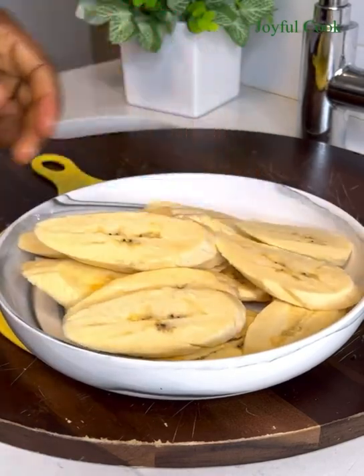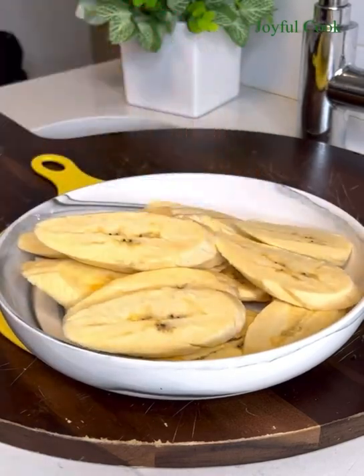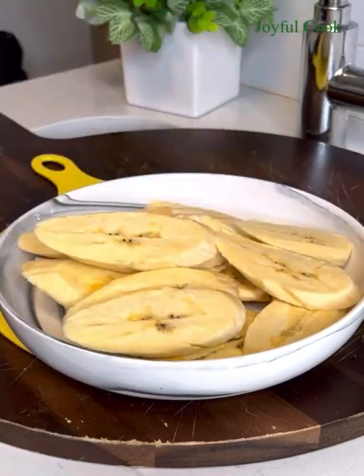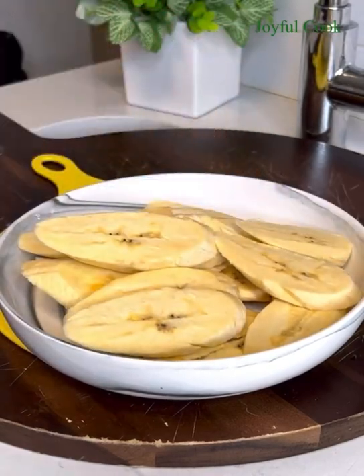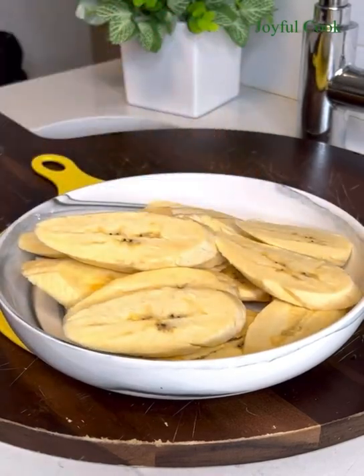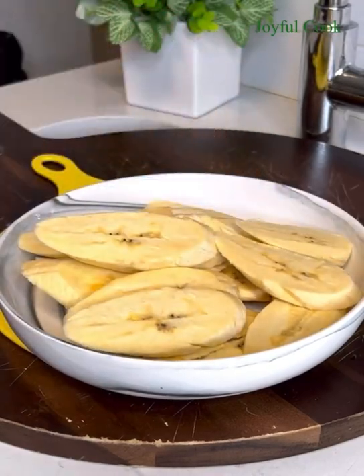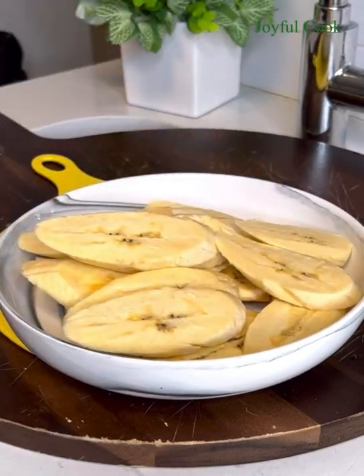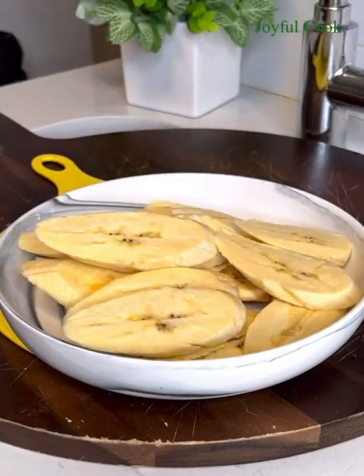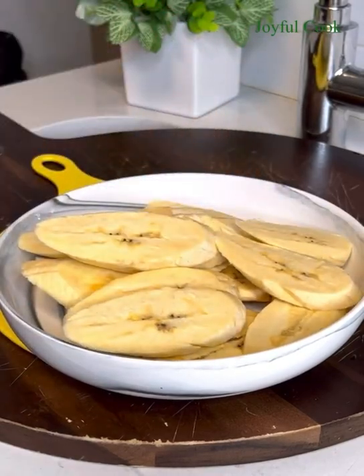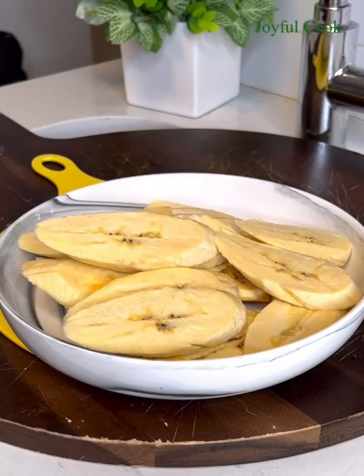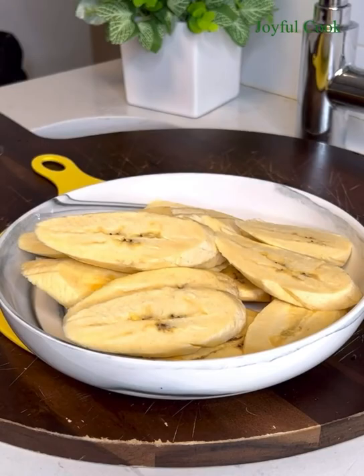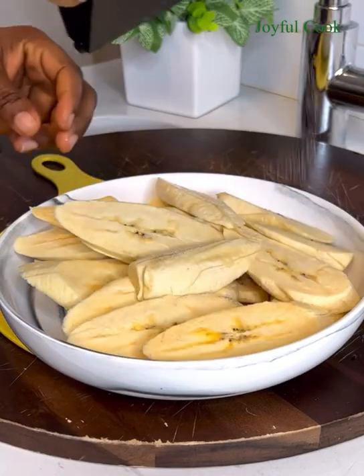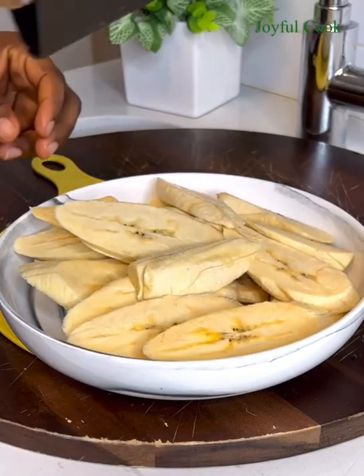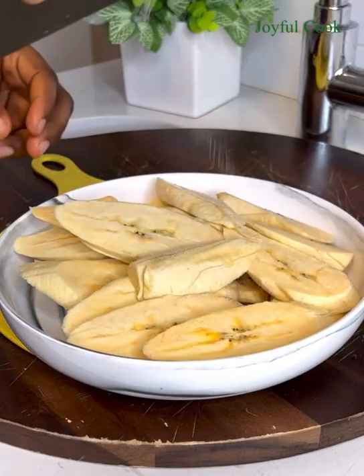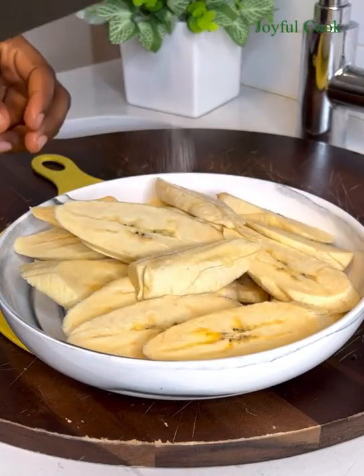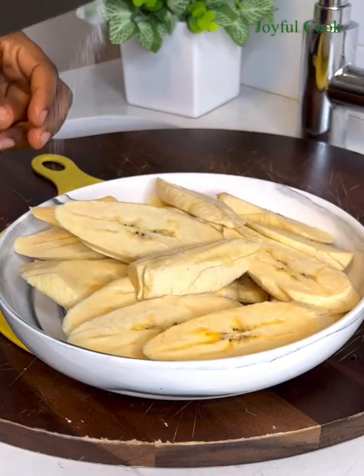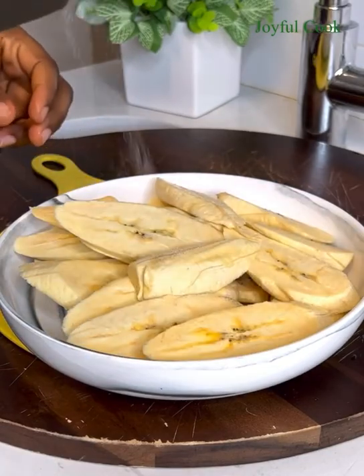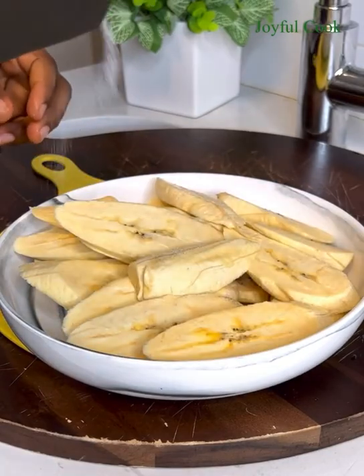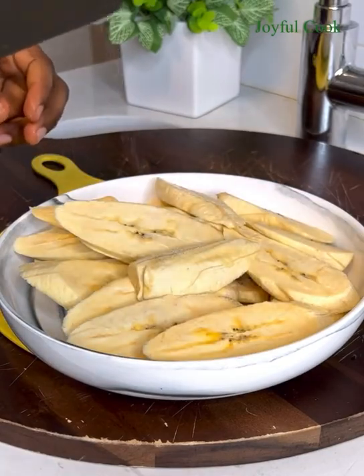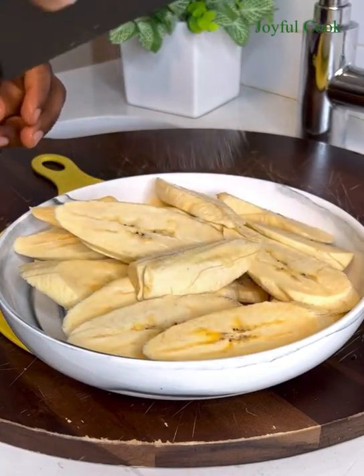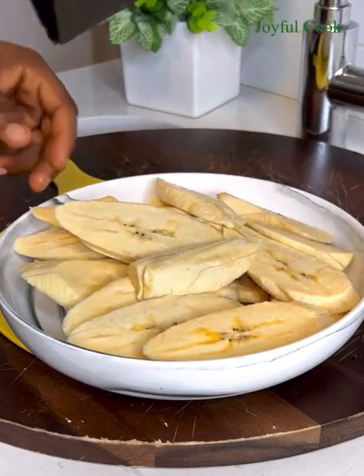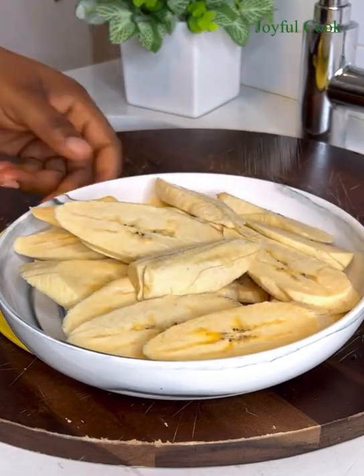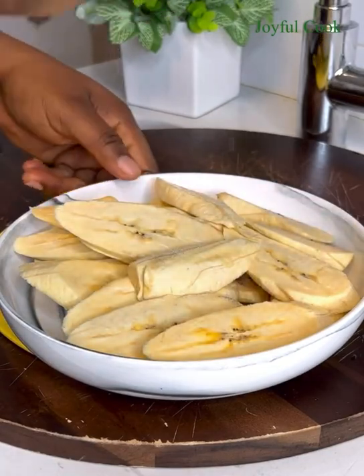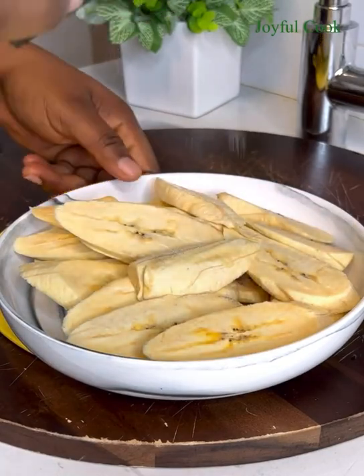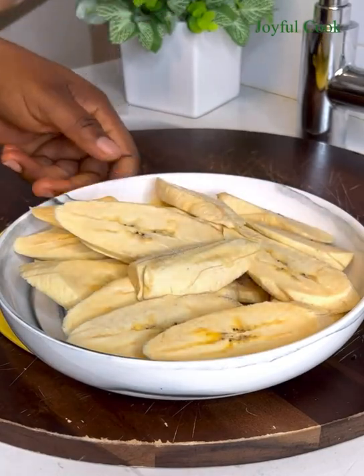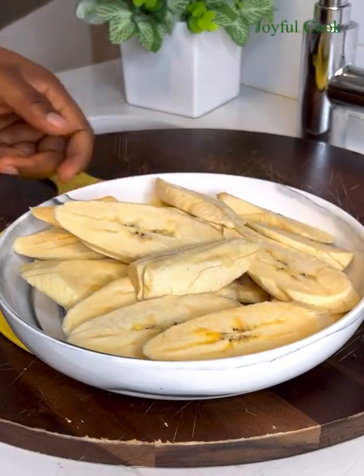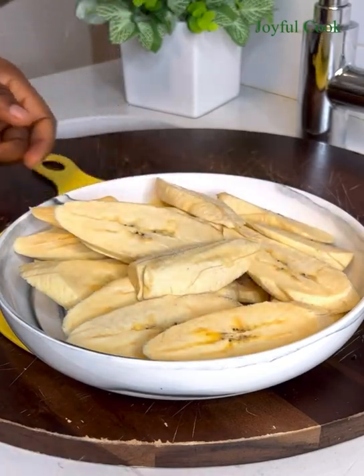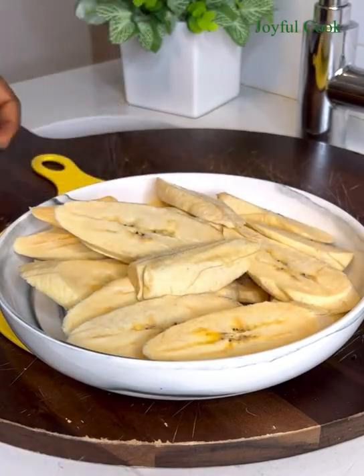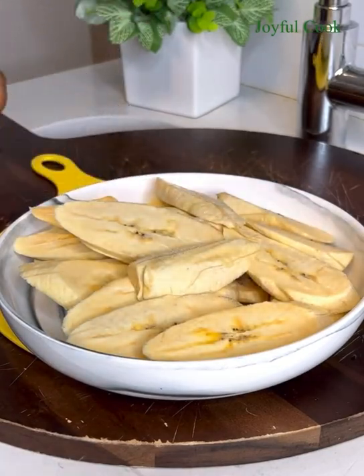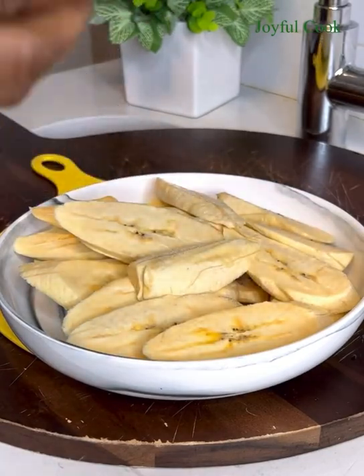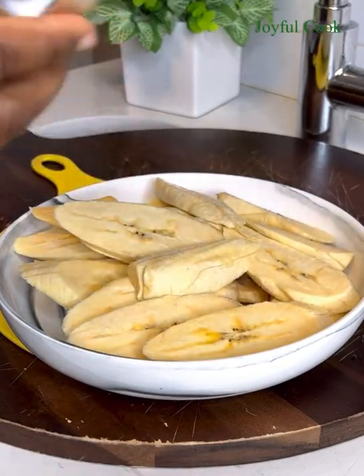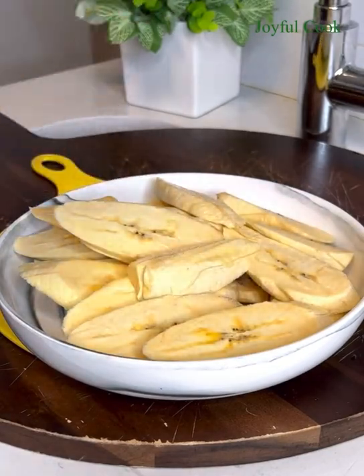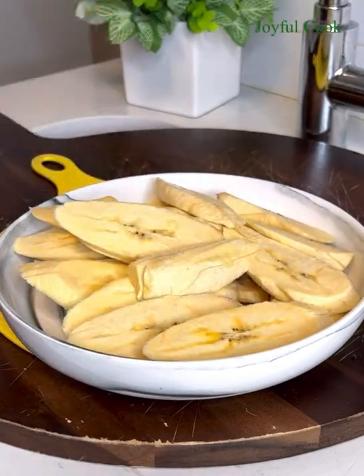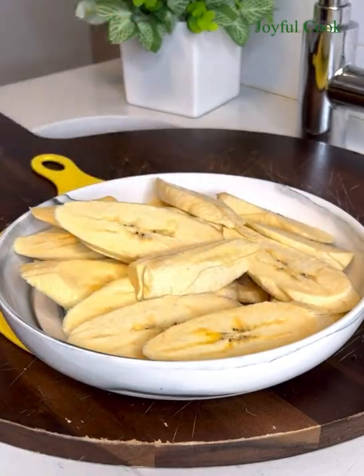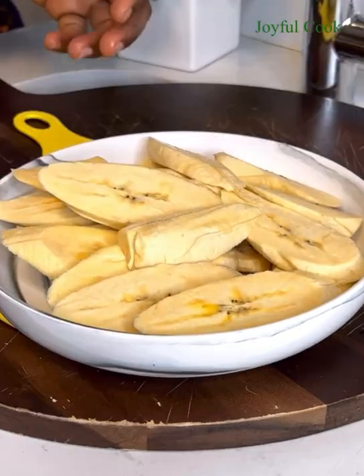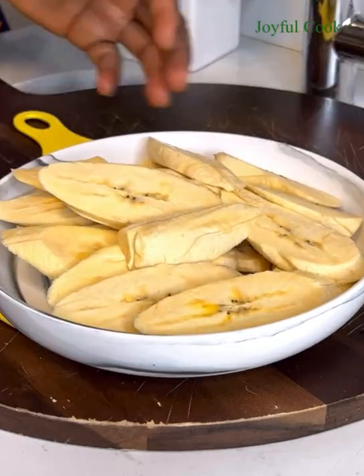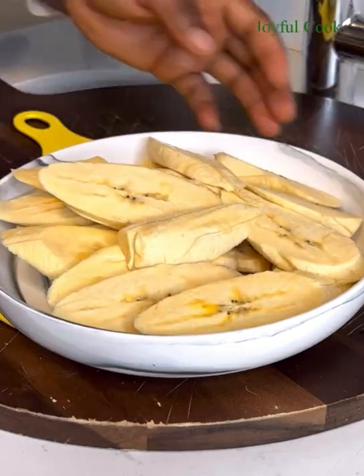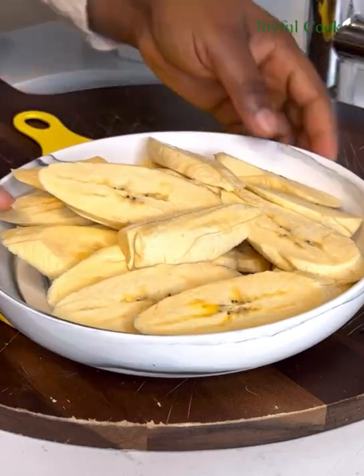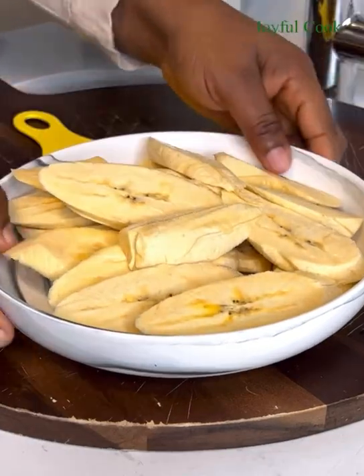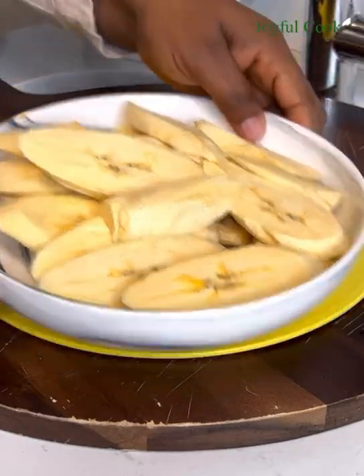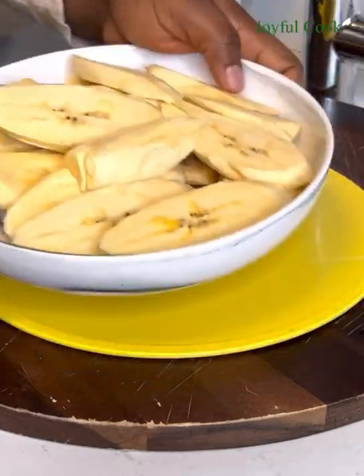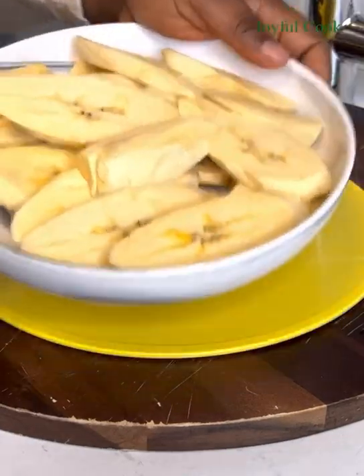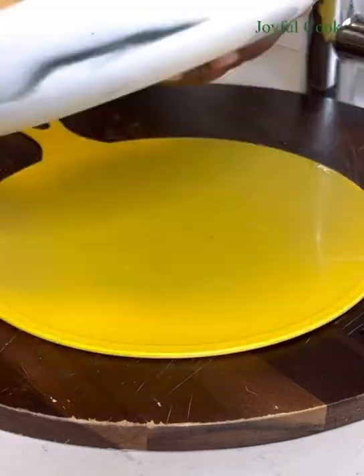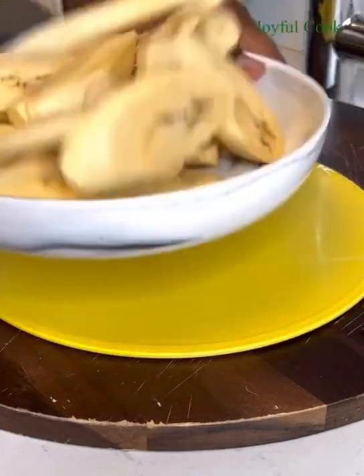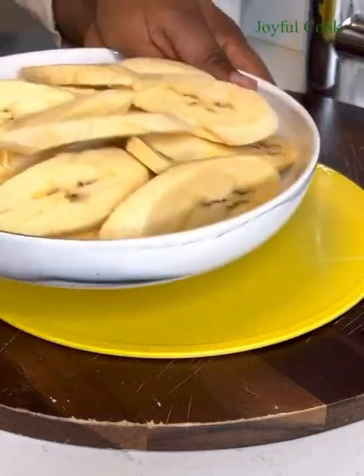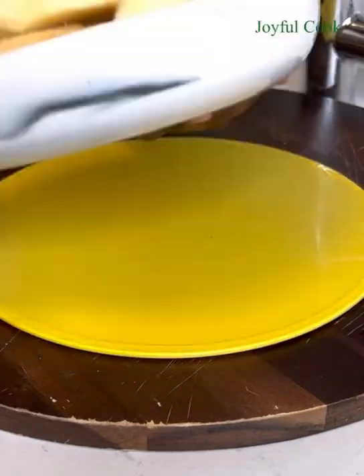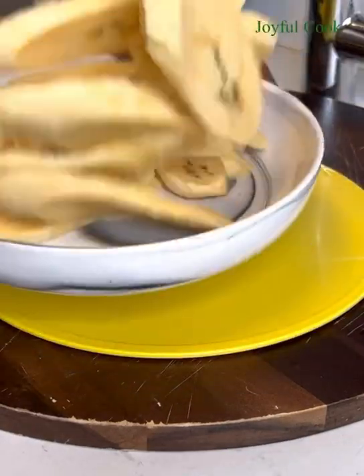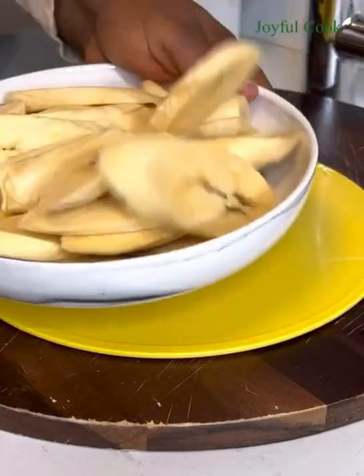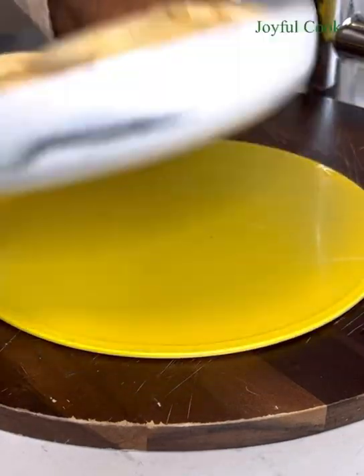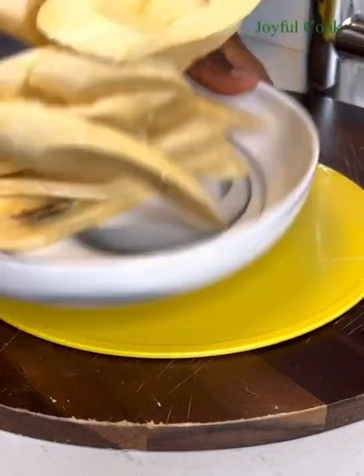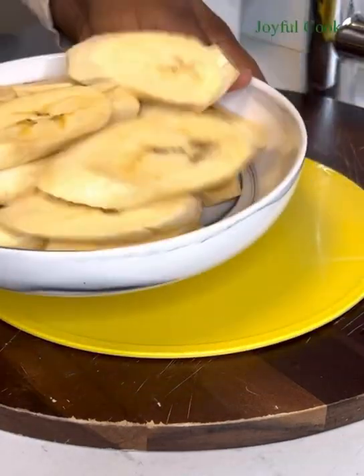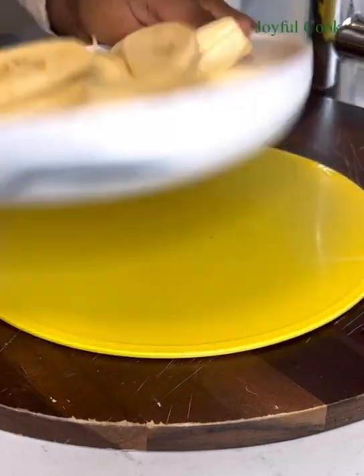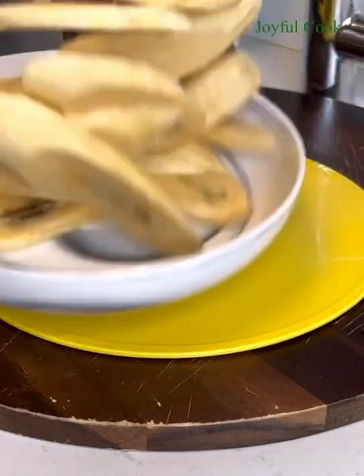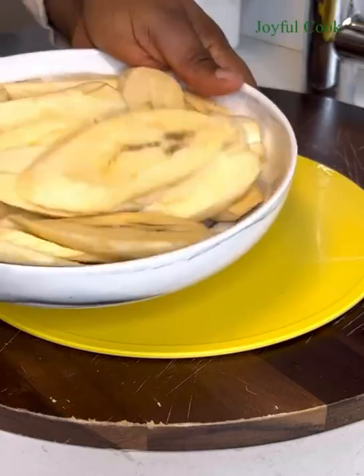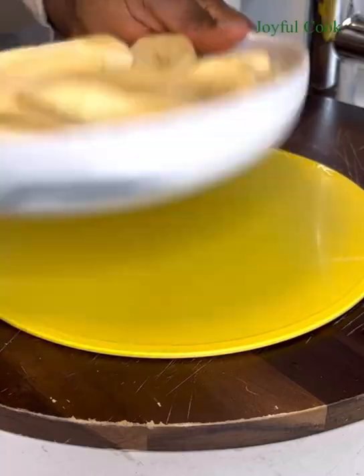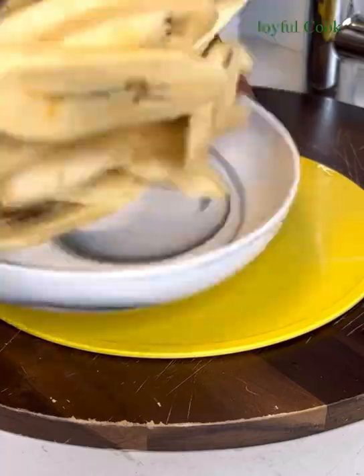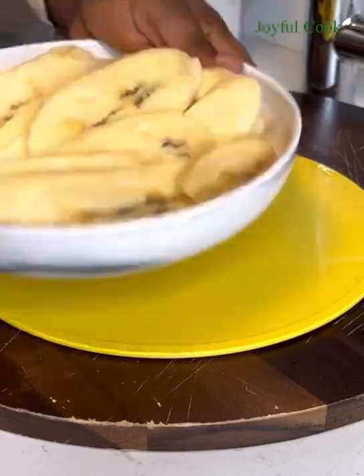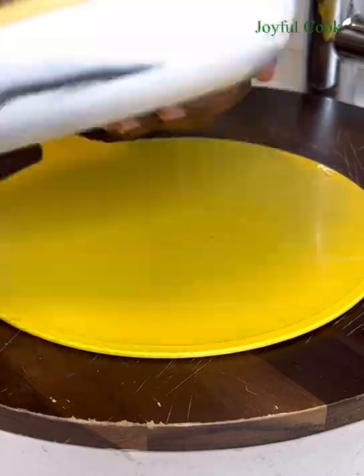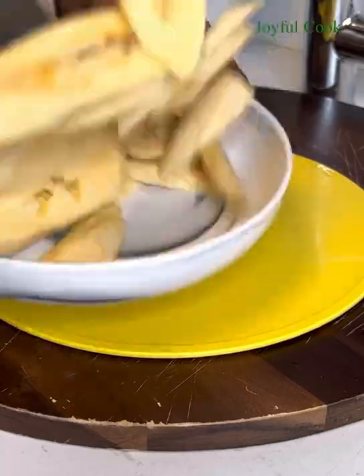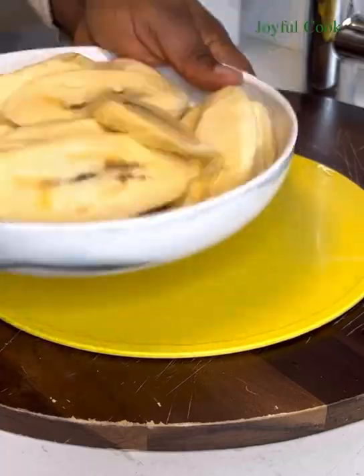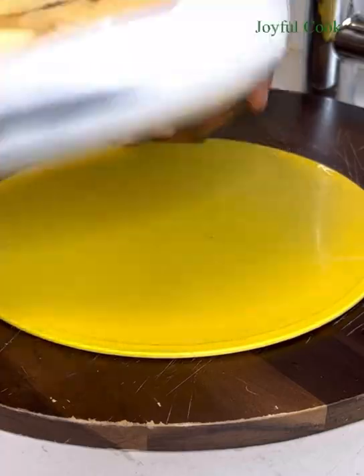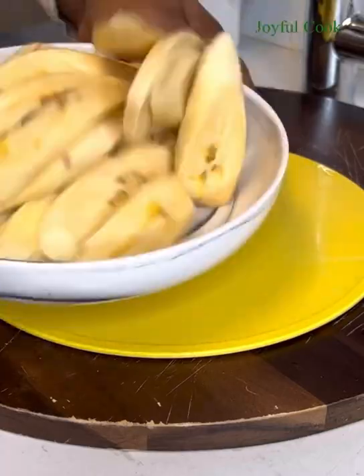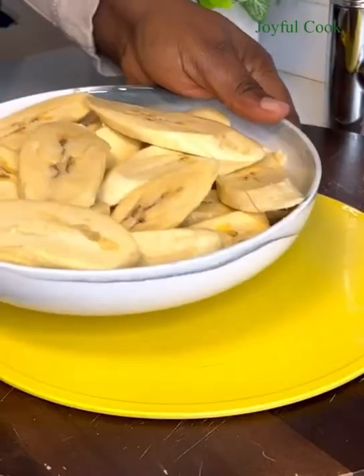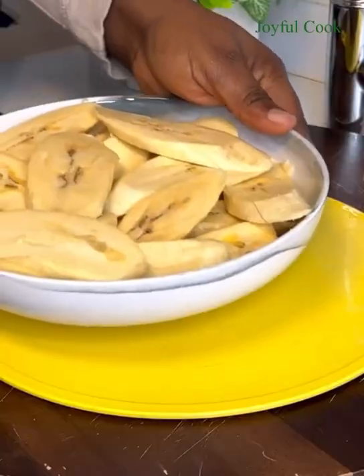Salt for the plantain is optional, so add some salt, toss it around, and then we're going to shallow fry them in some oil.